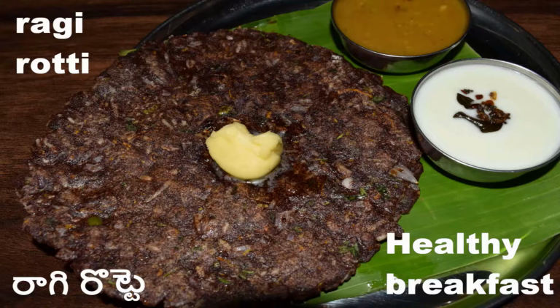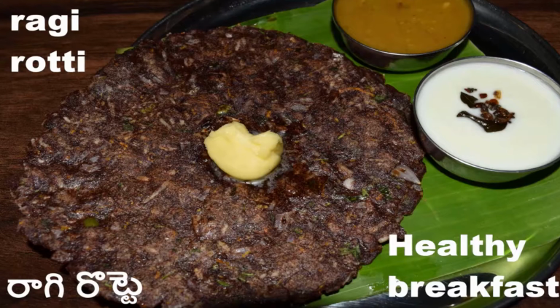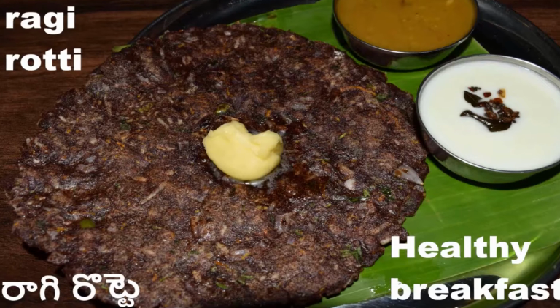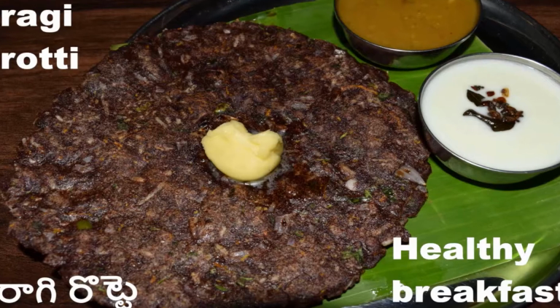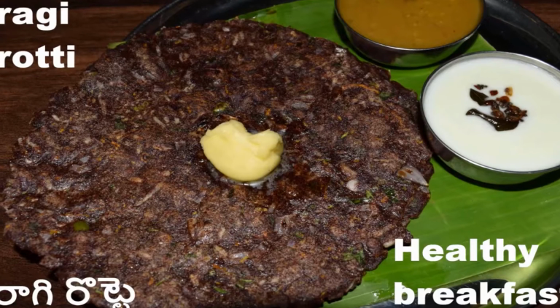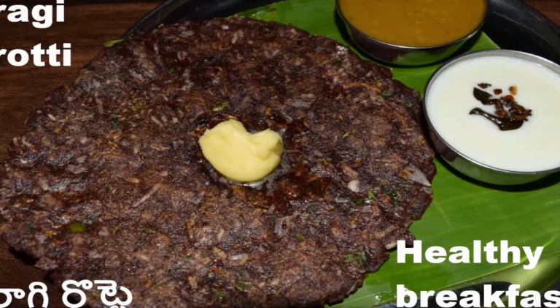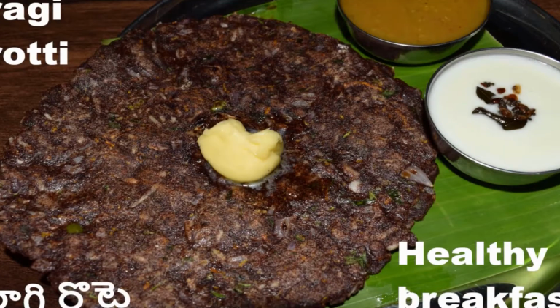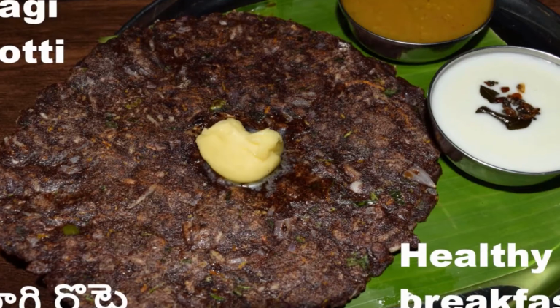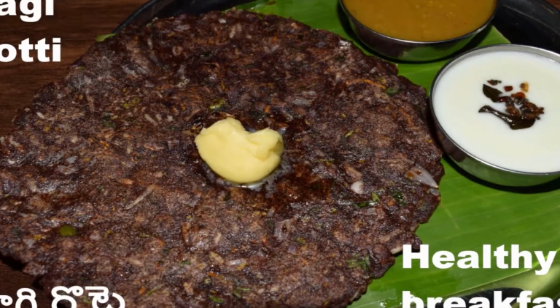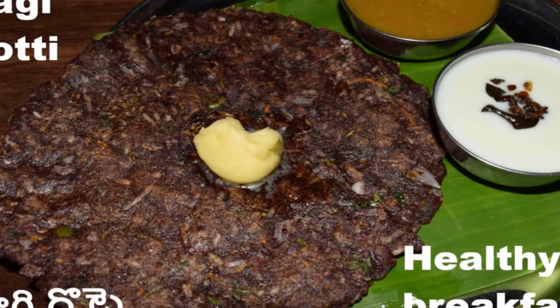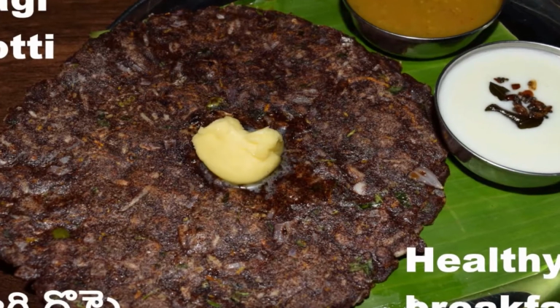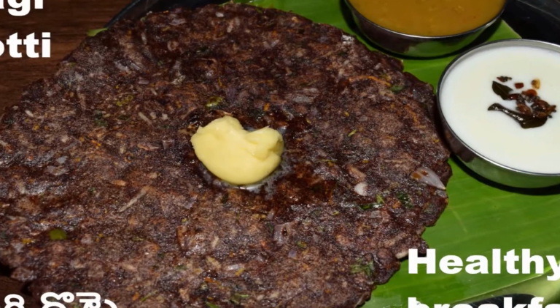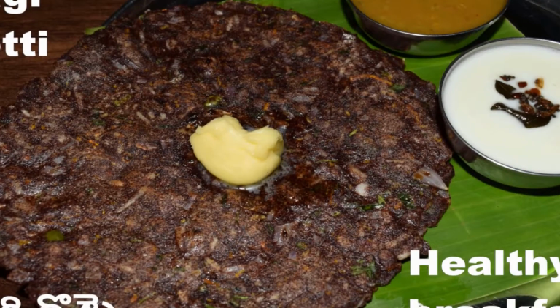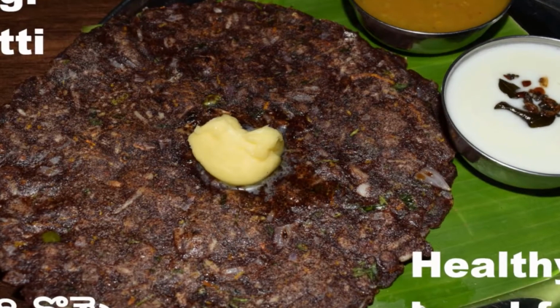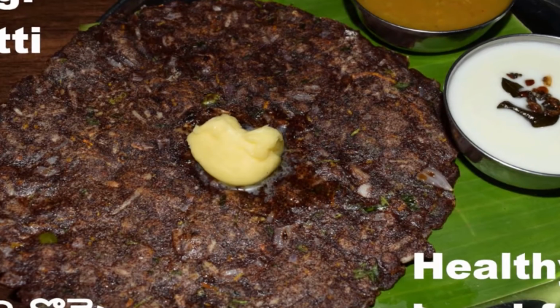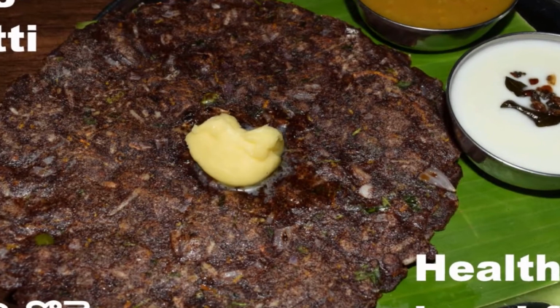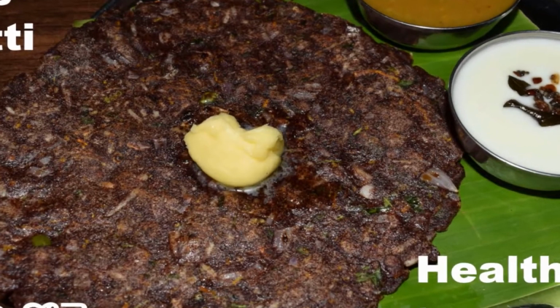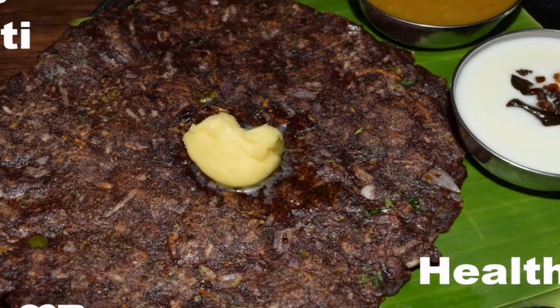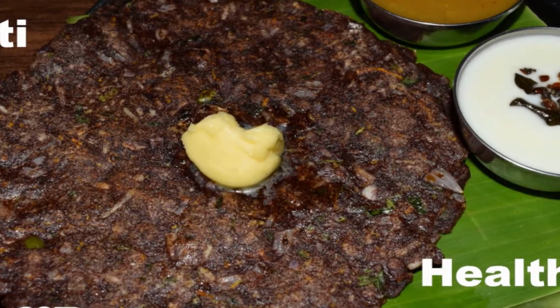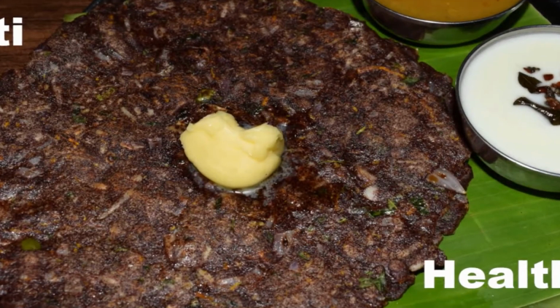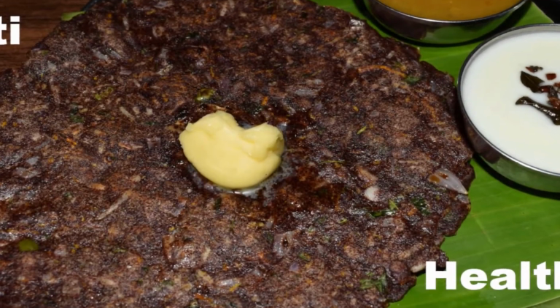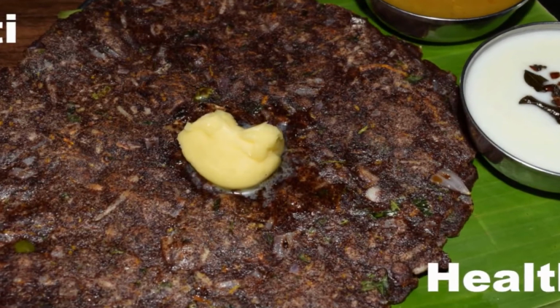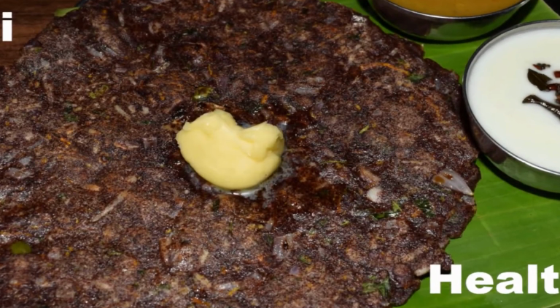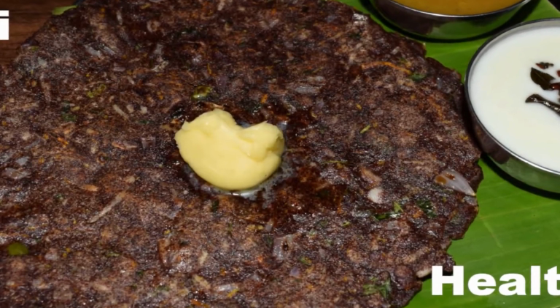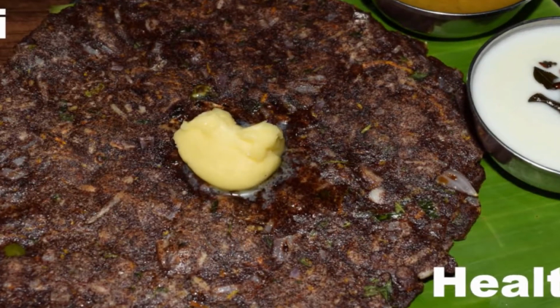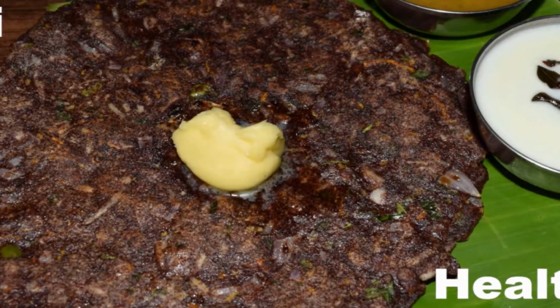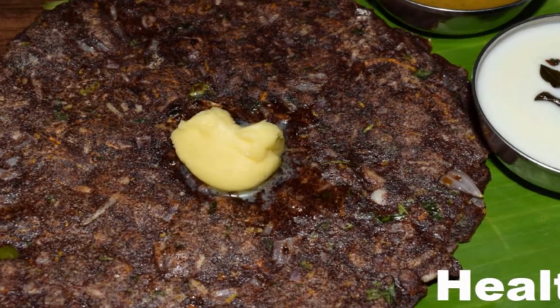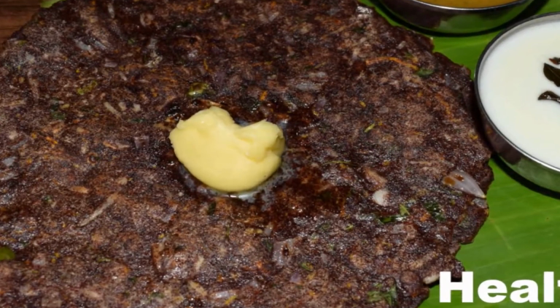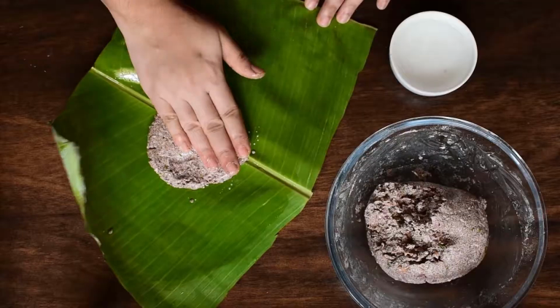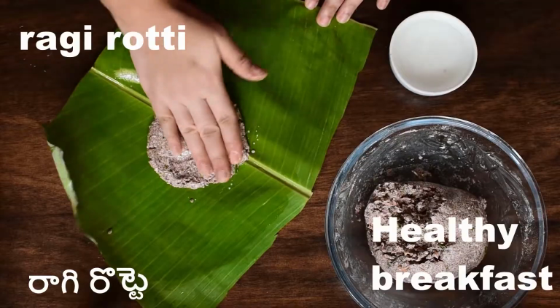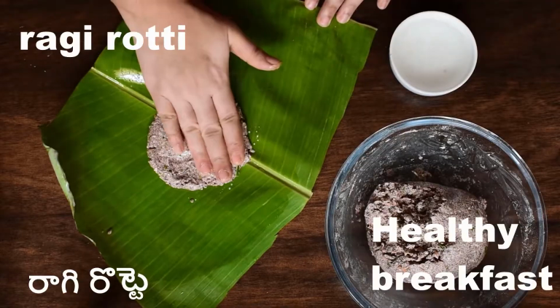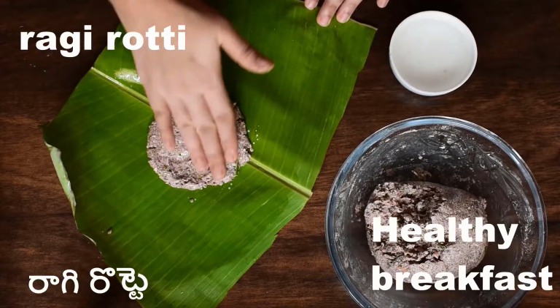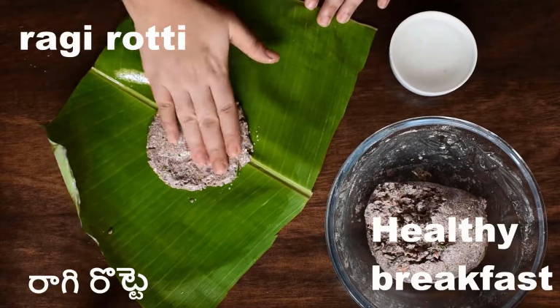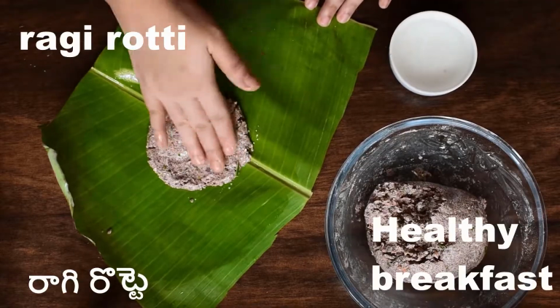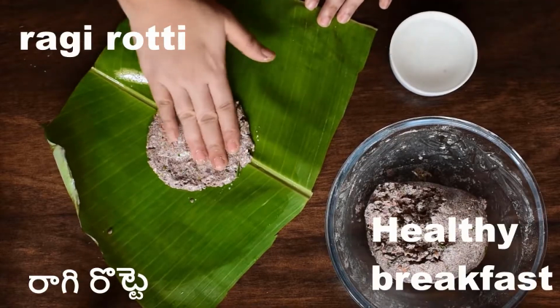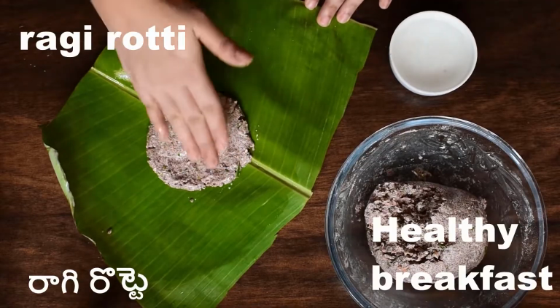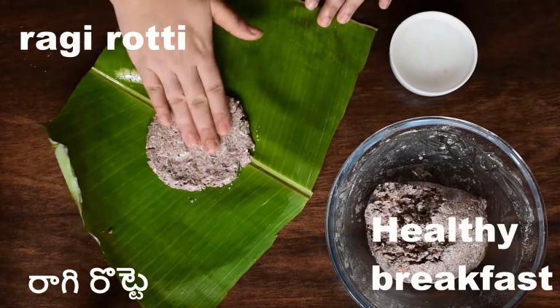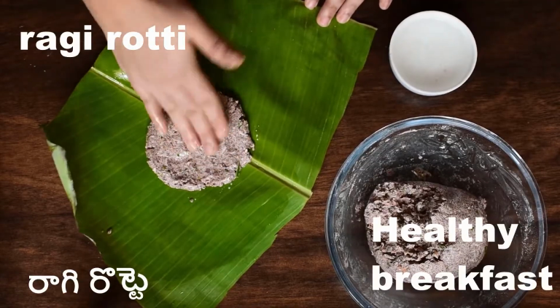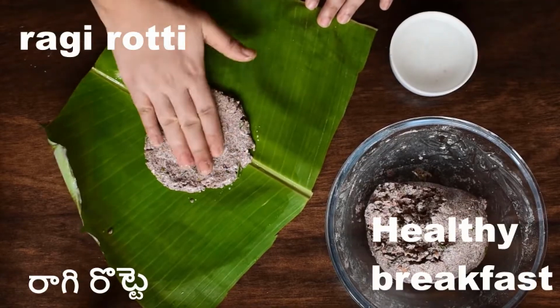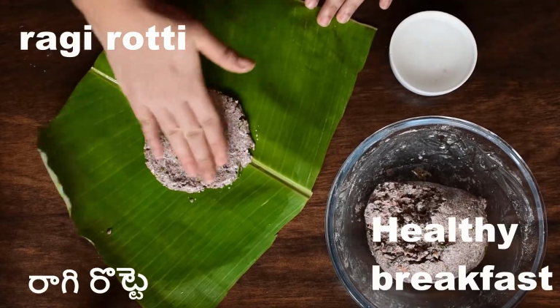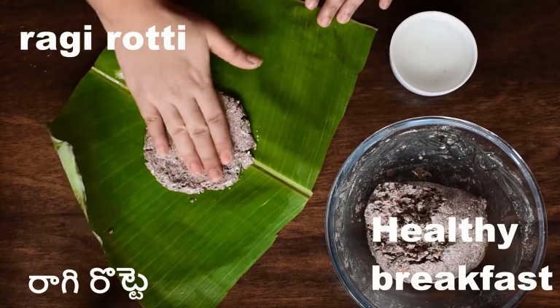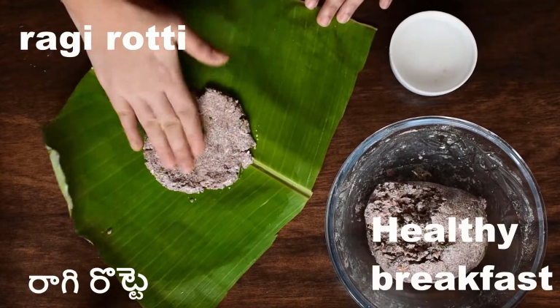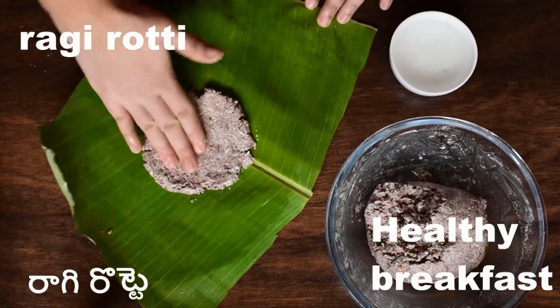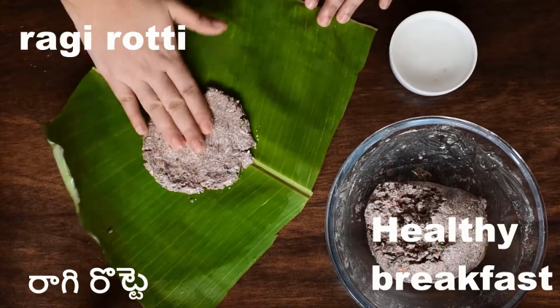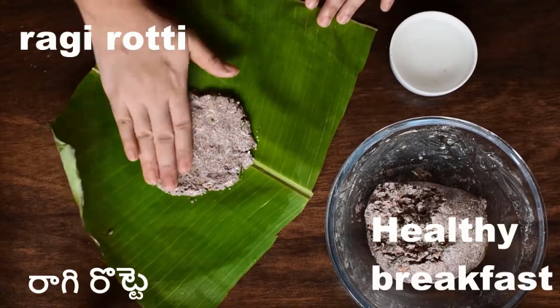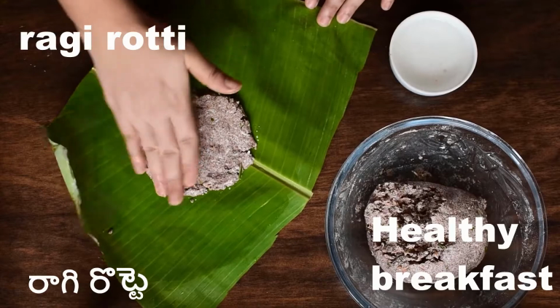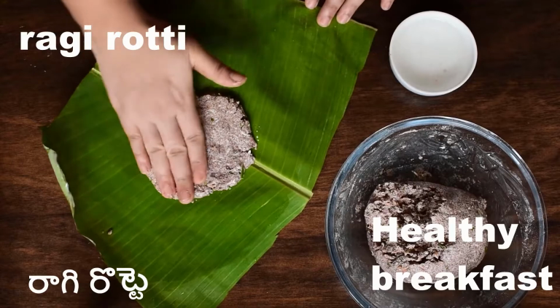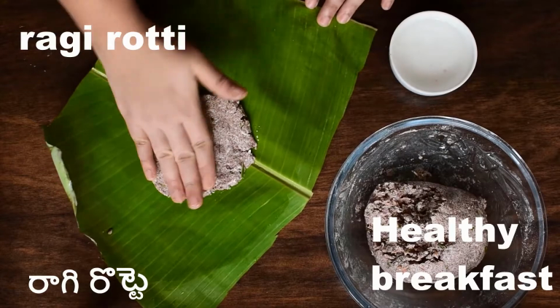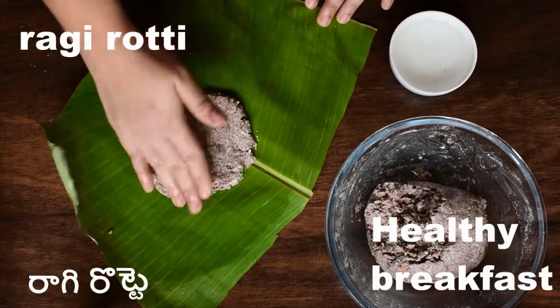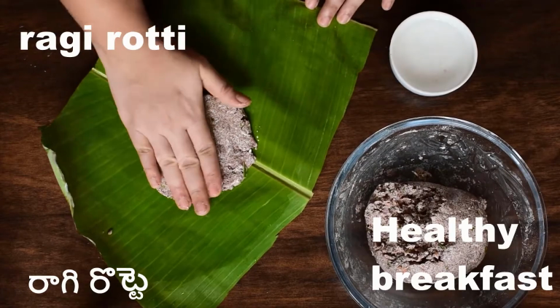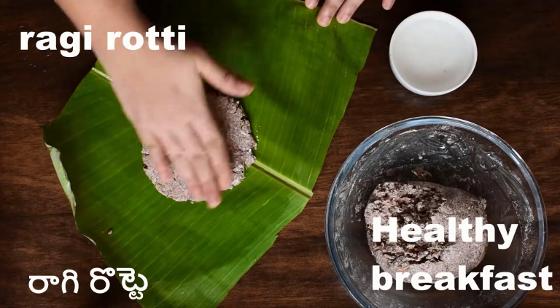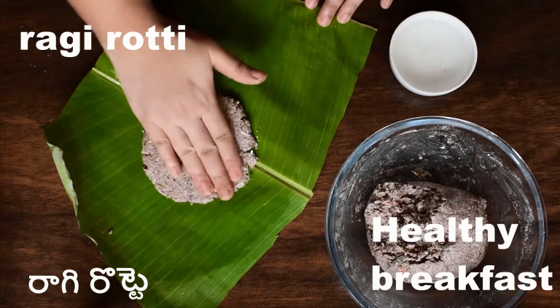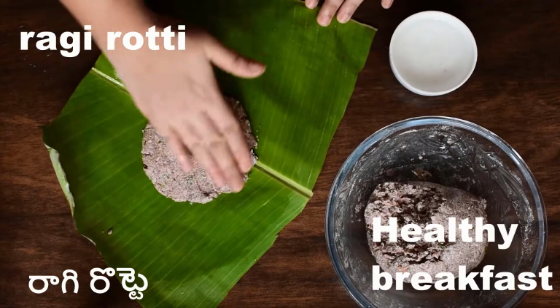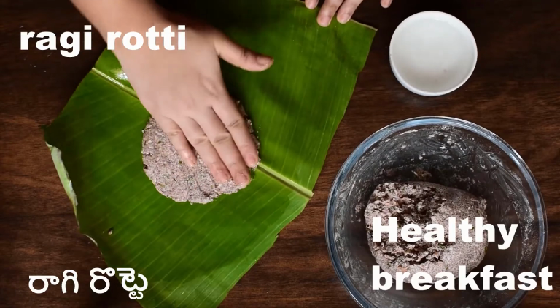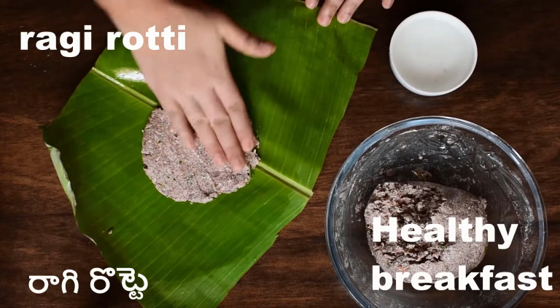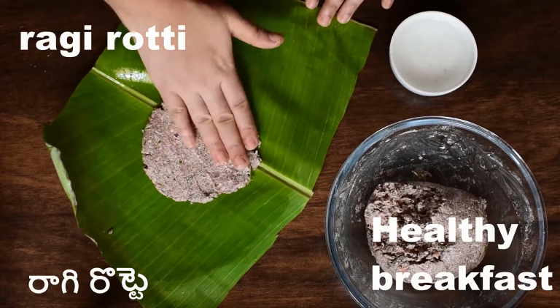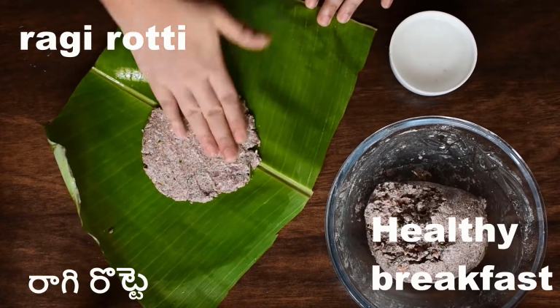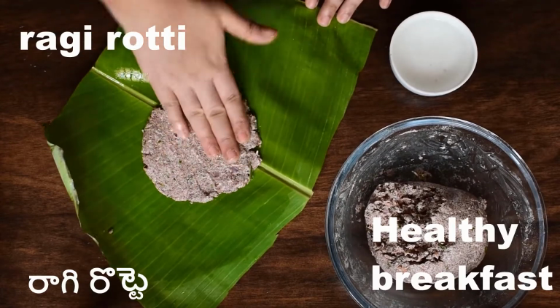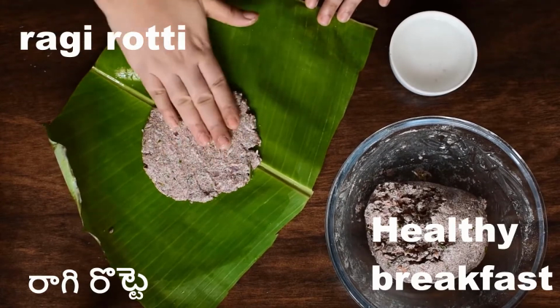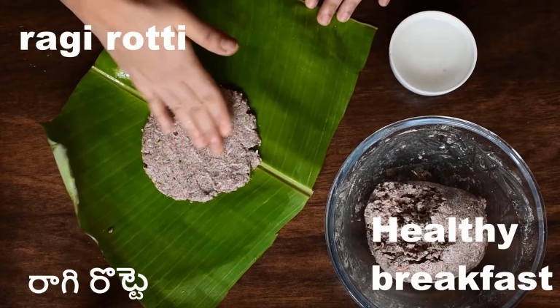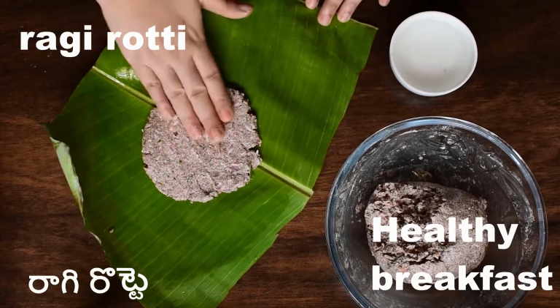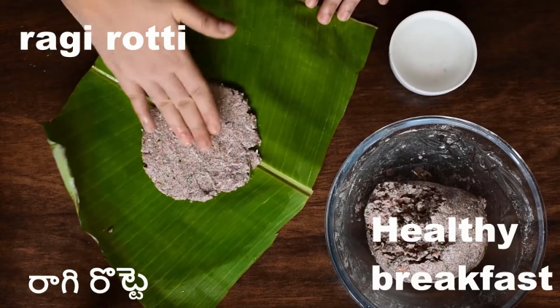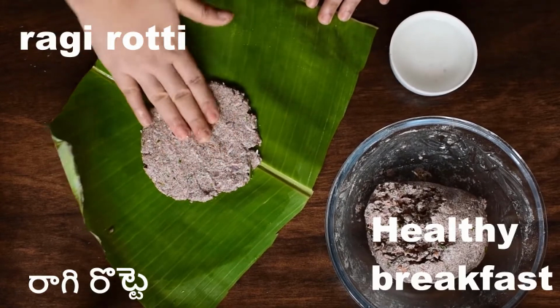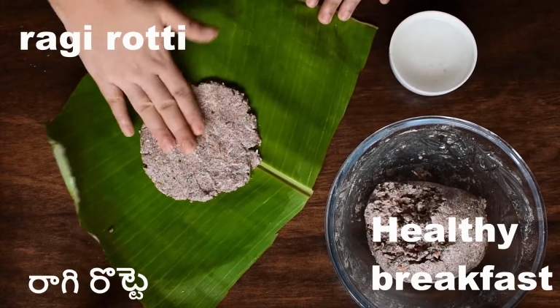Hi, everyone. Hello and welcome back to Orange Food. Today, I am going to share a super healthy recipe for my channel.